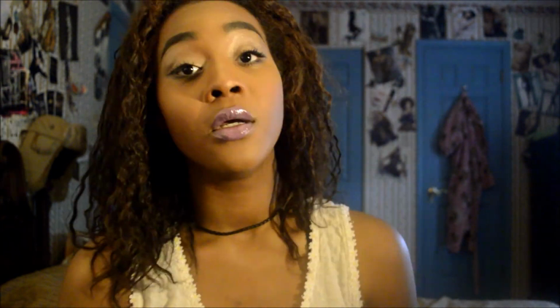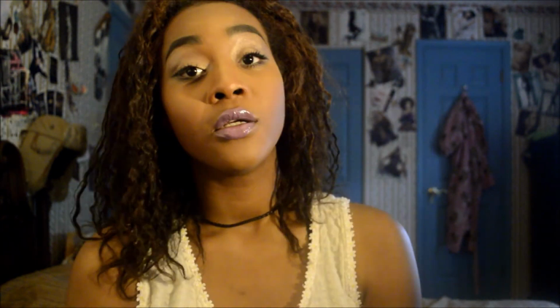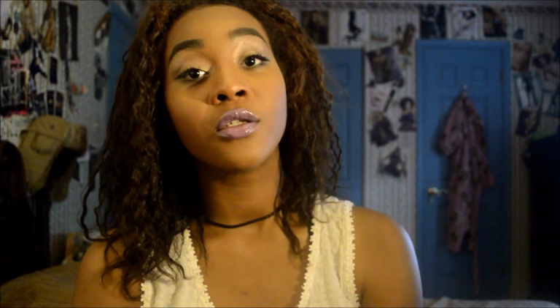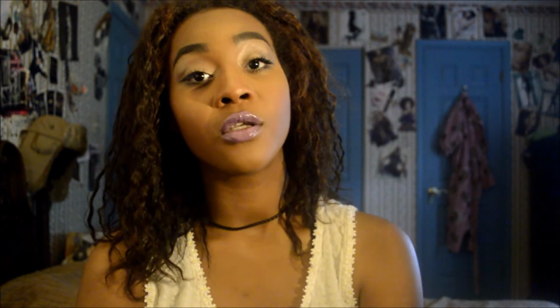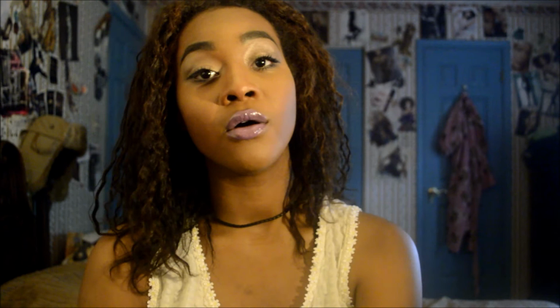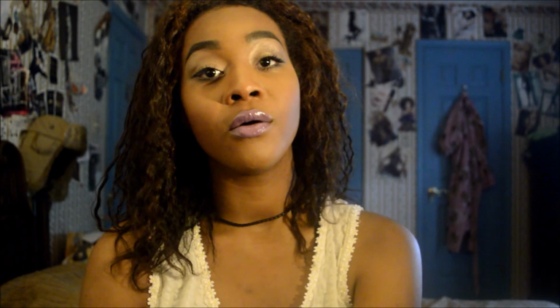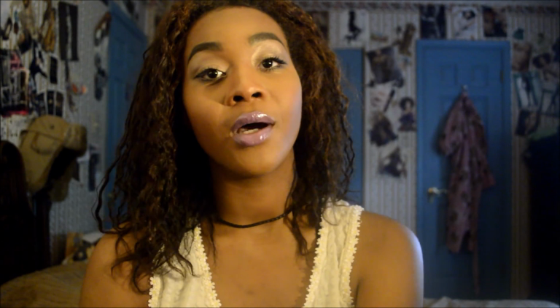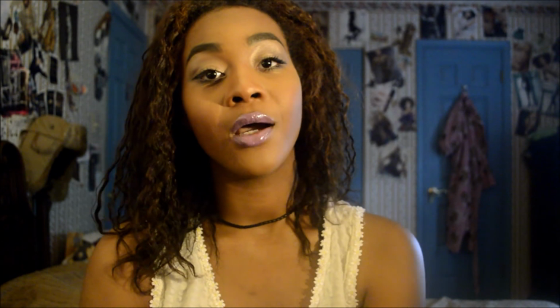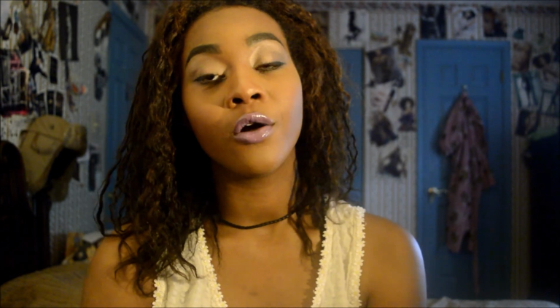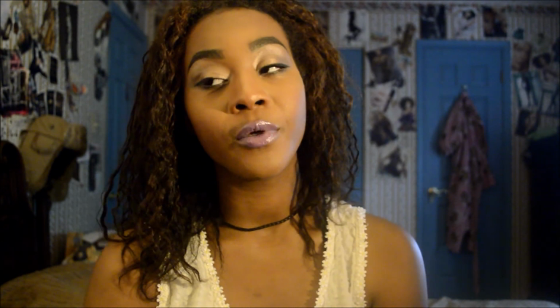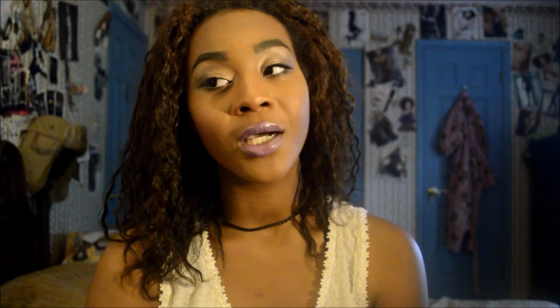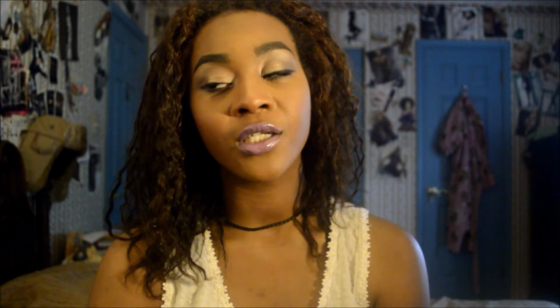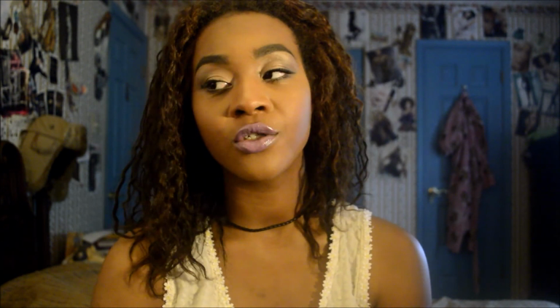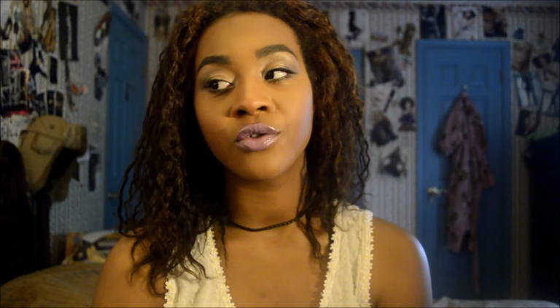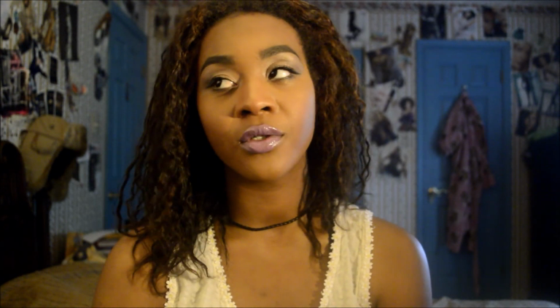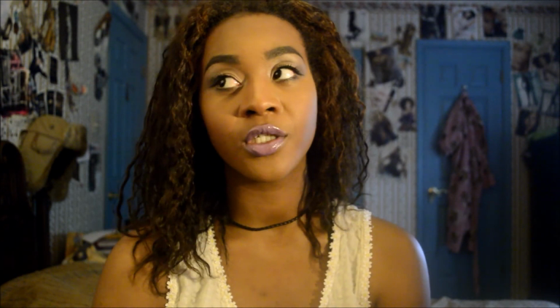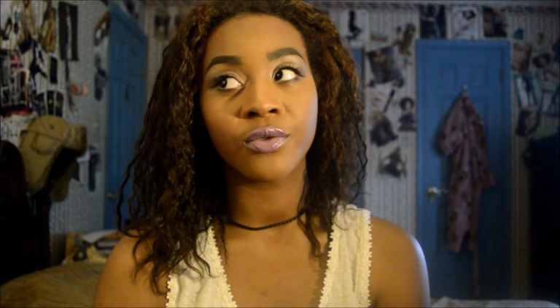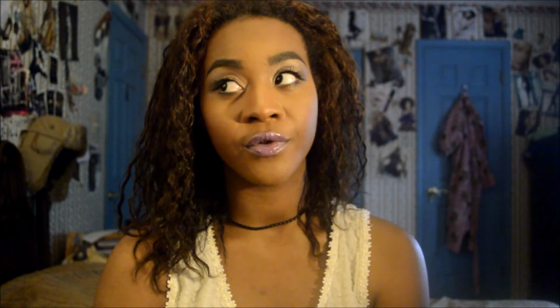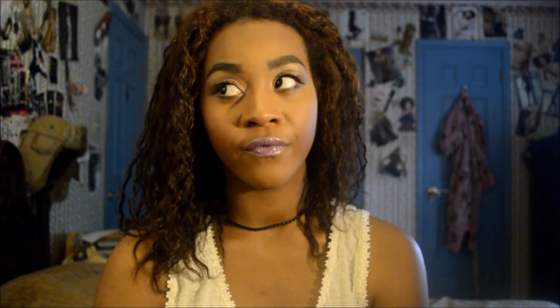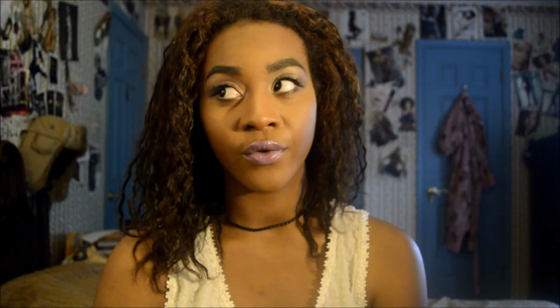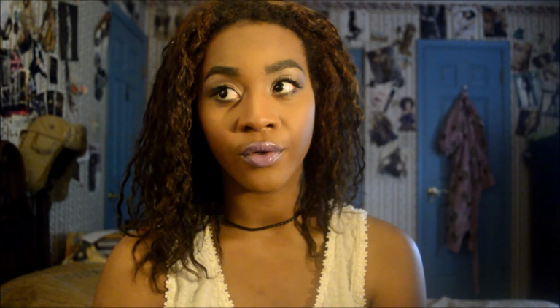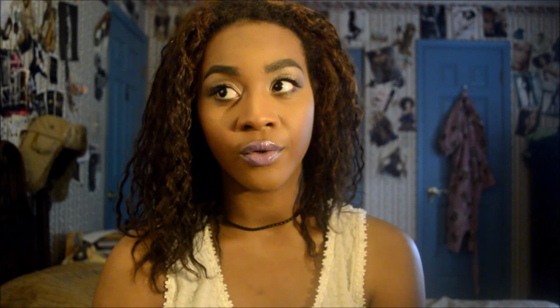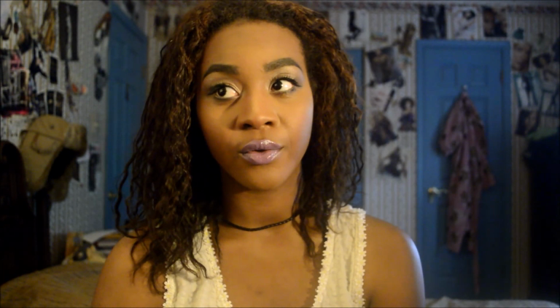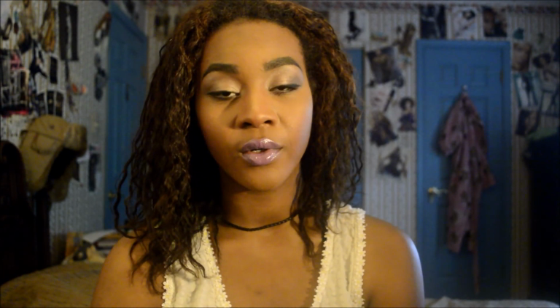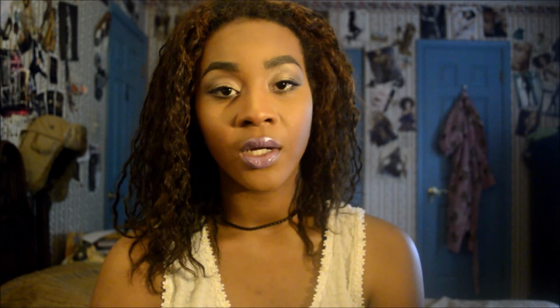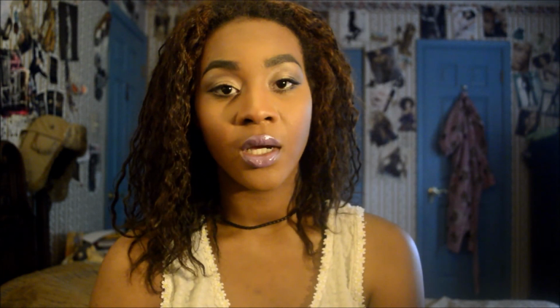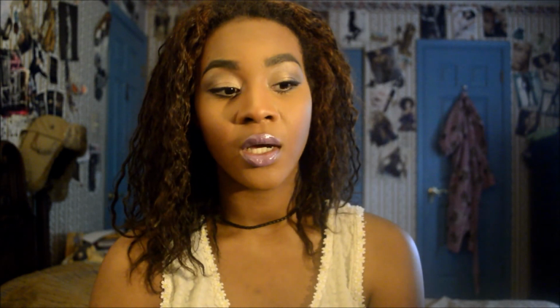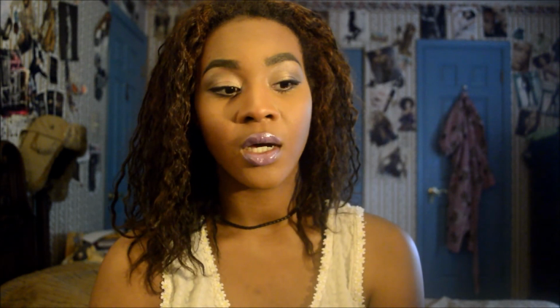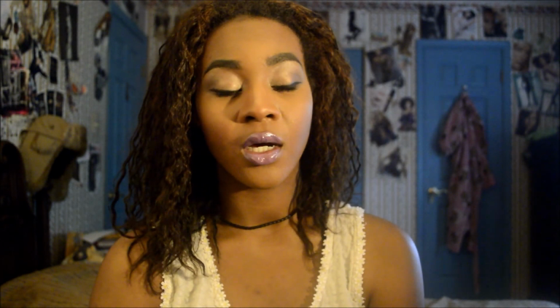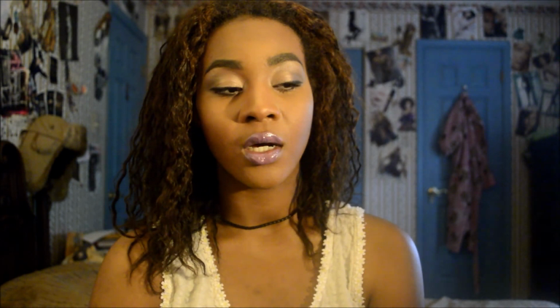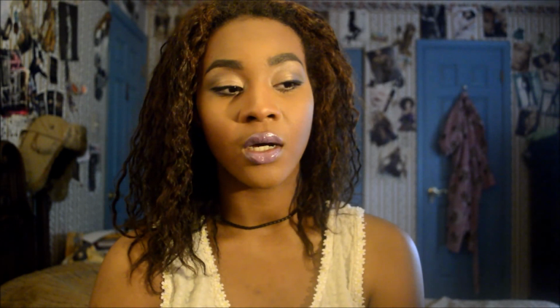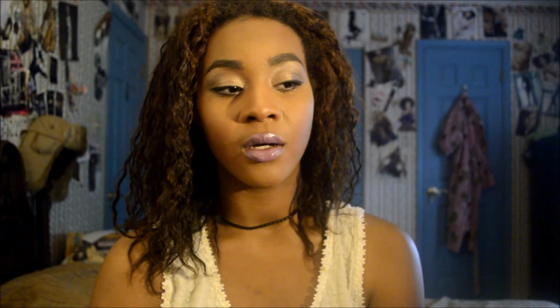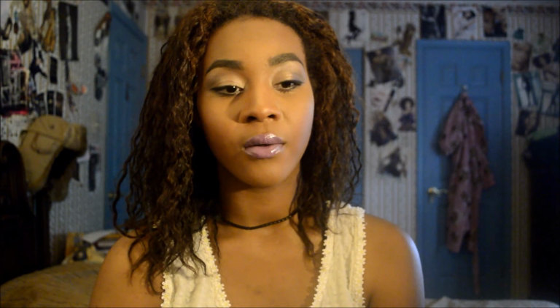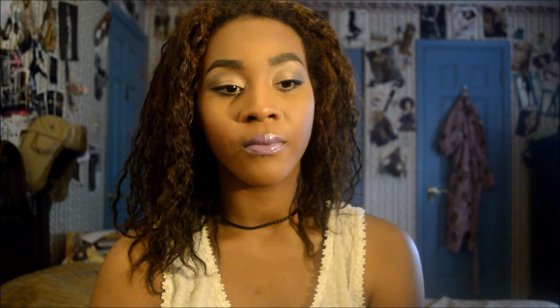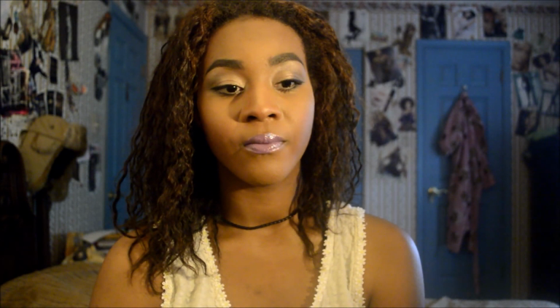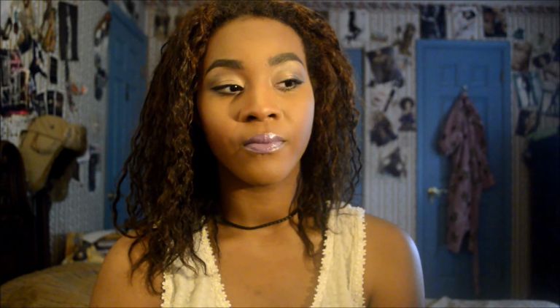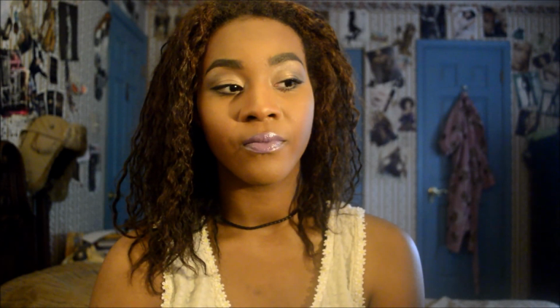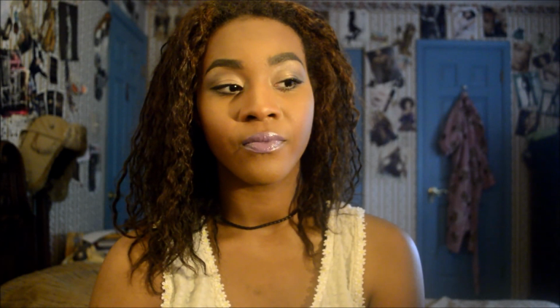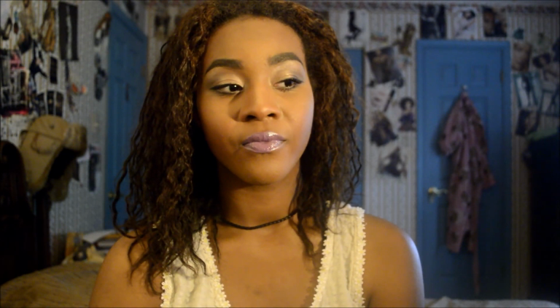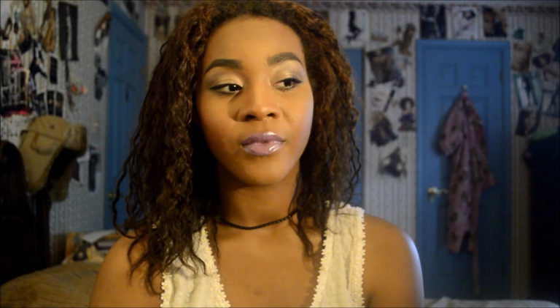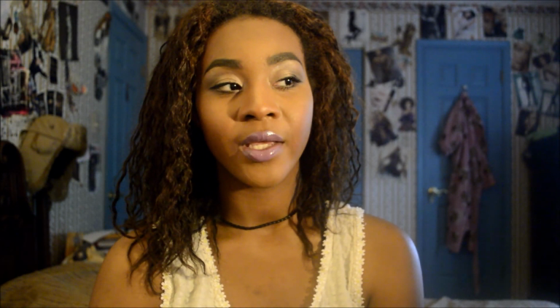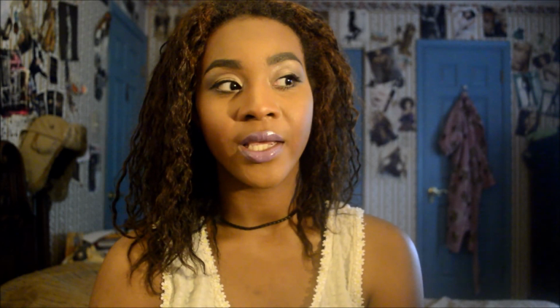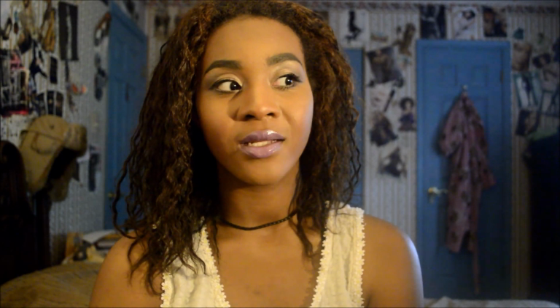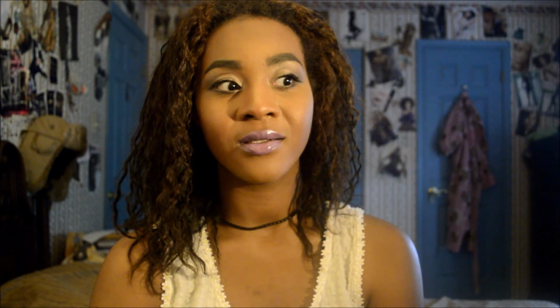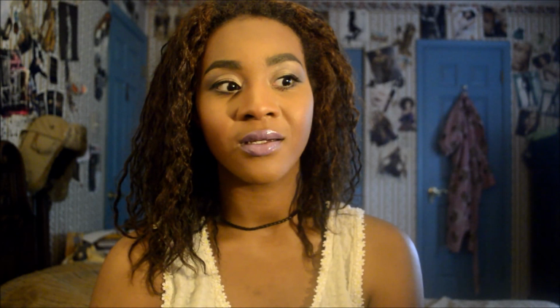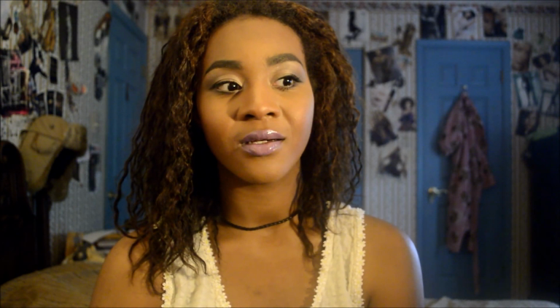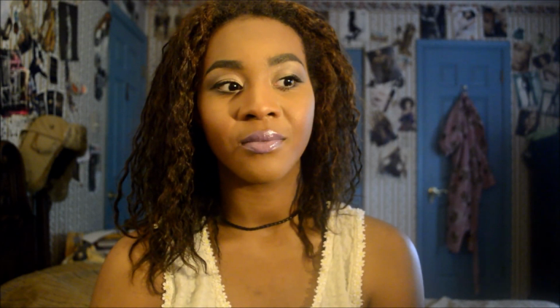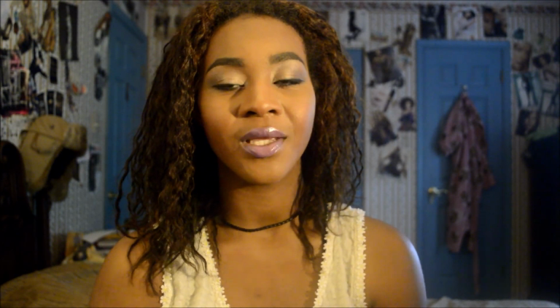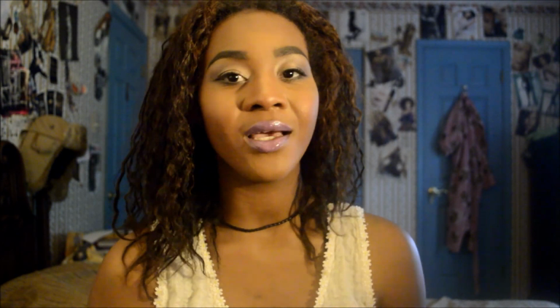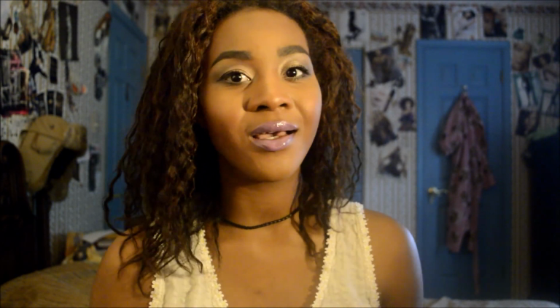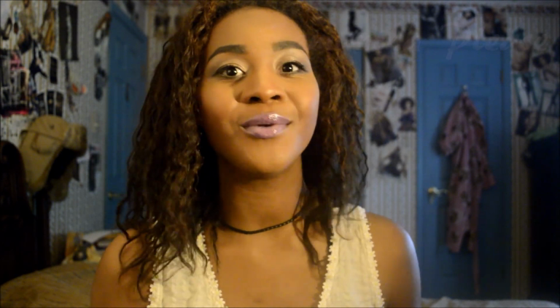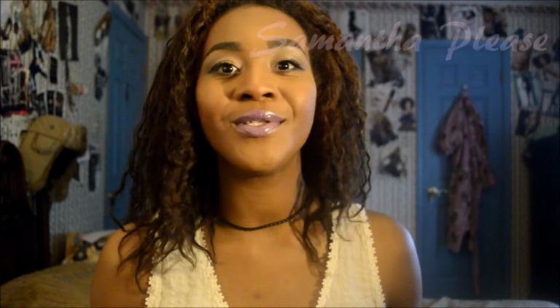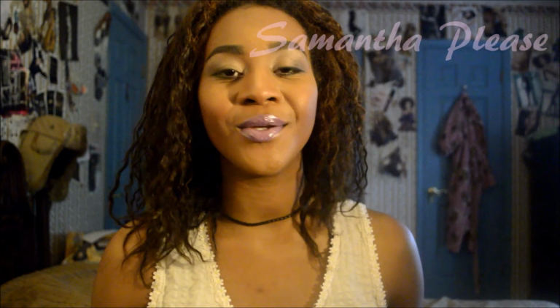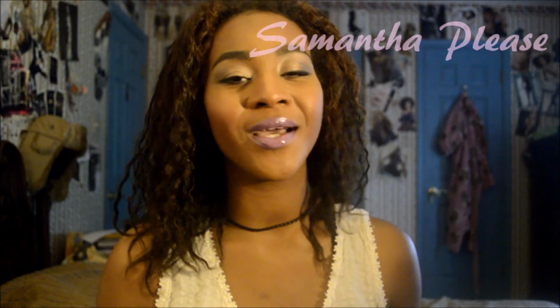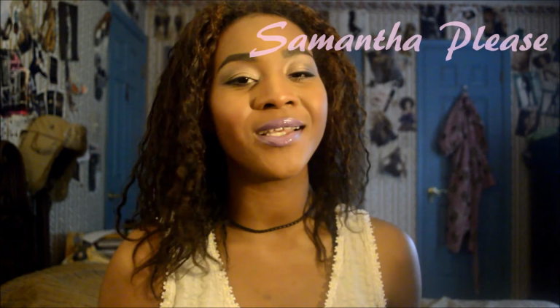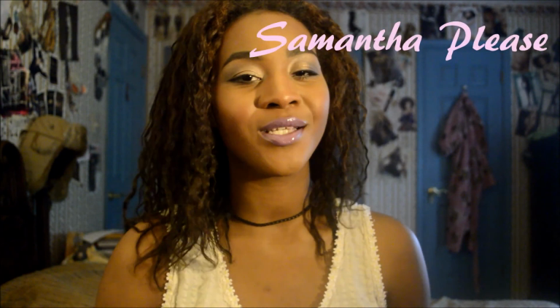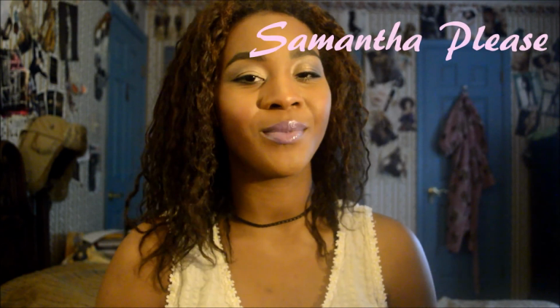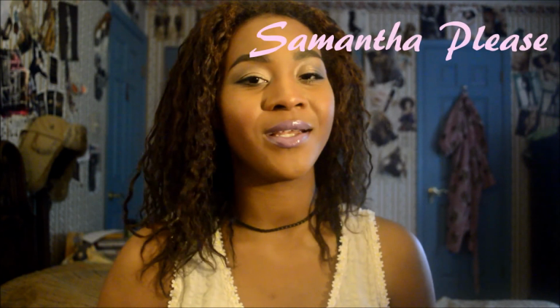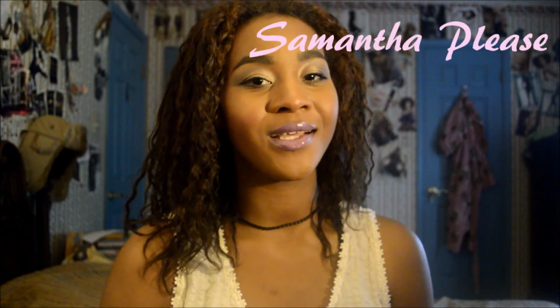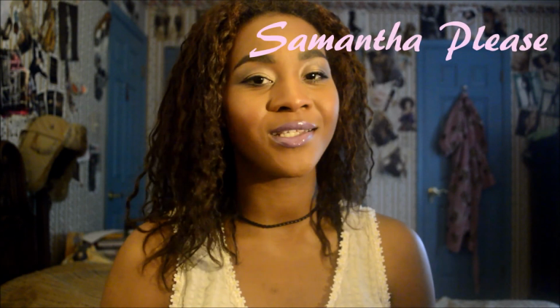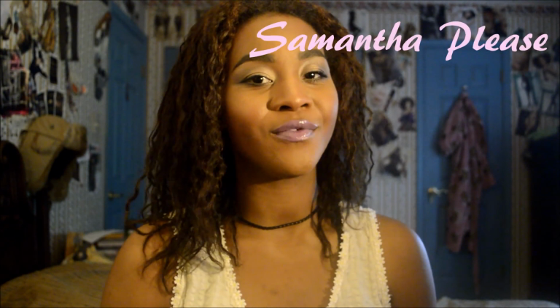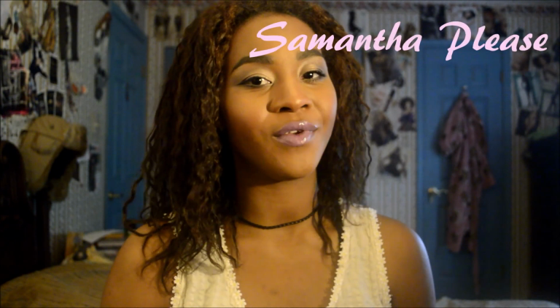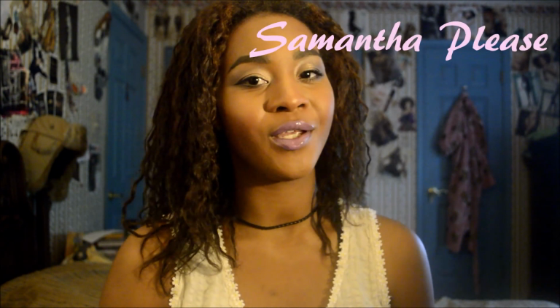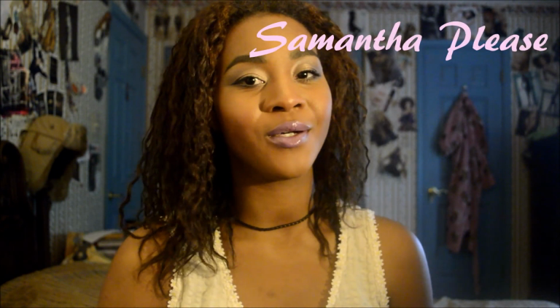I hope you guys enjoyed this review, and I'll see you guys in my next video.